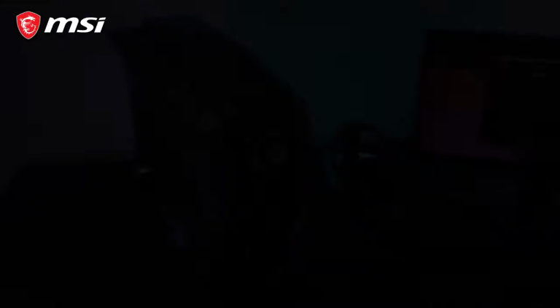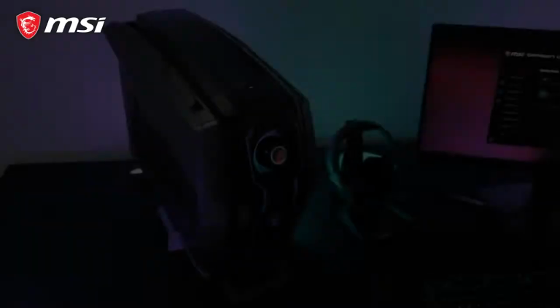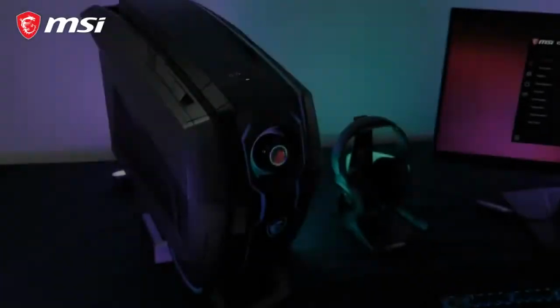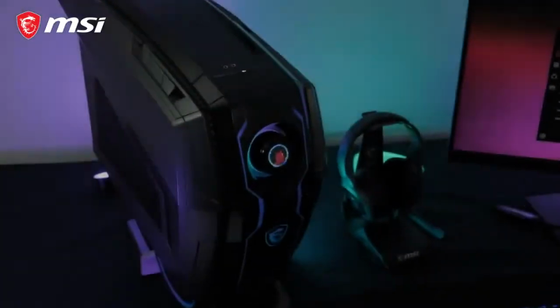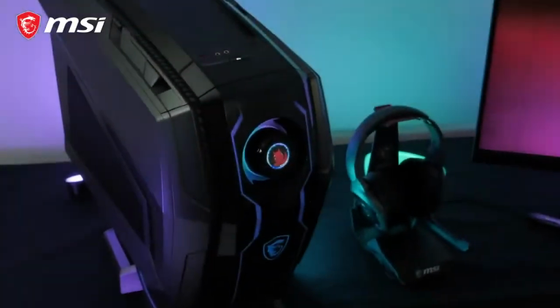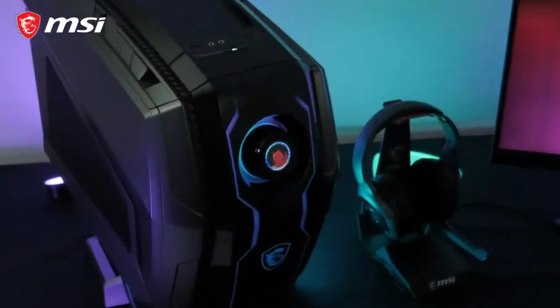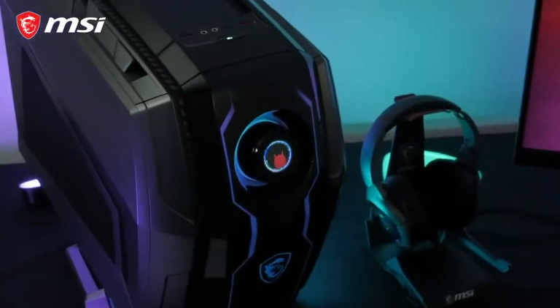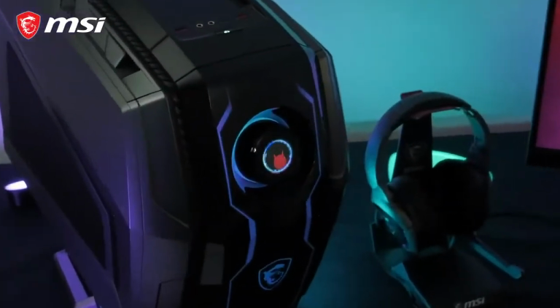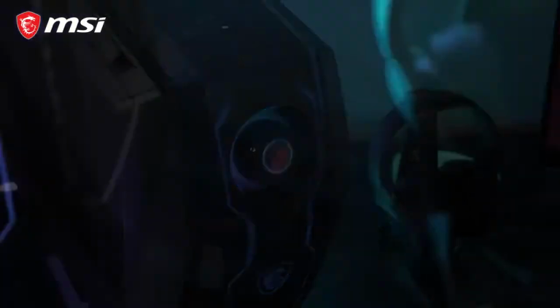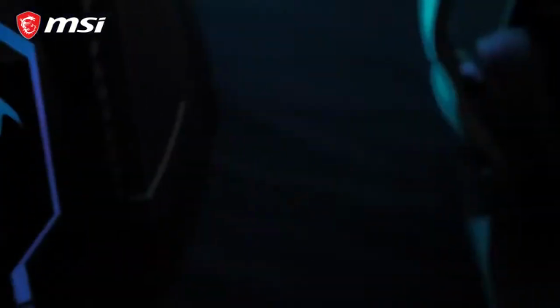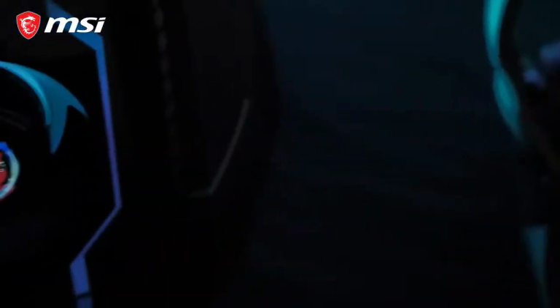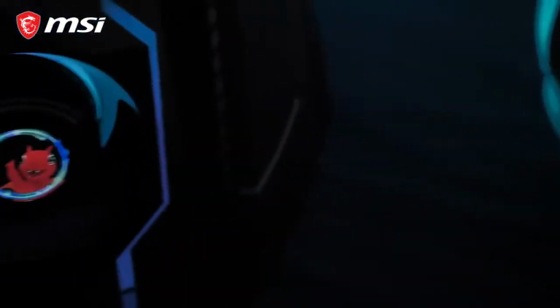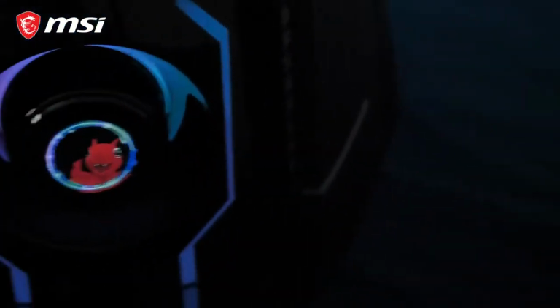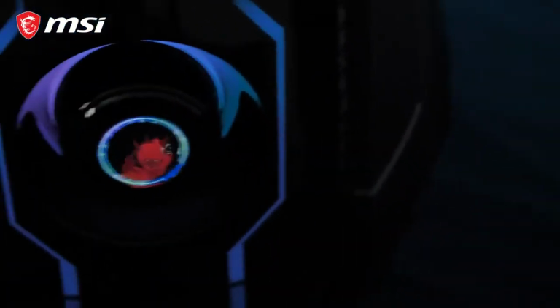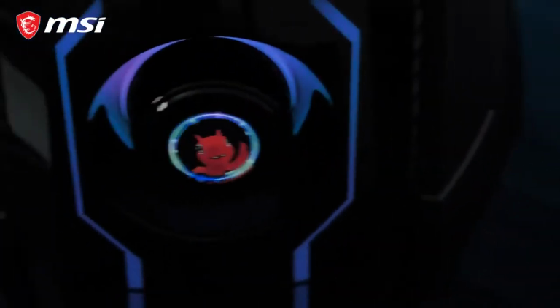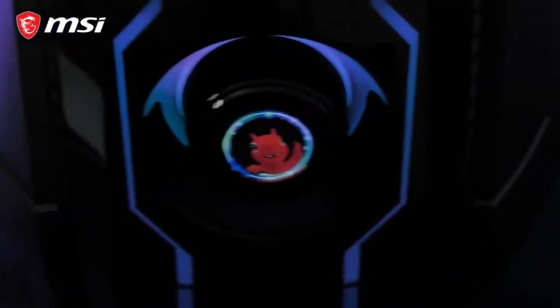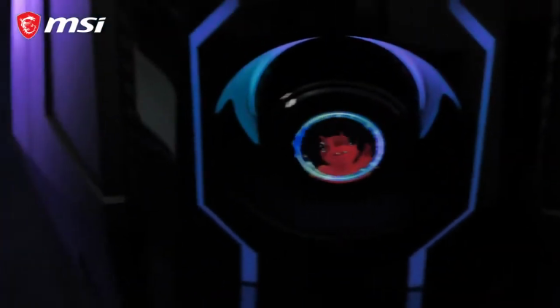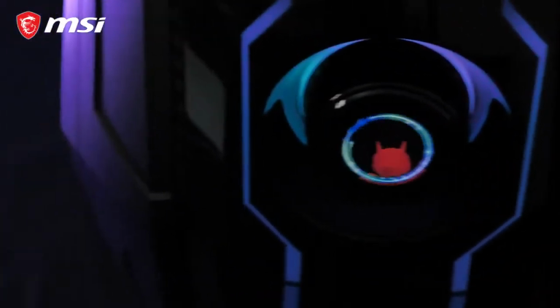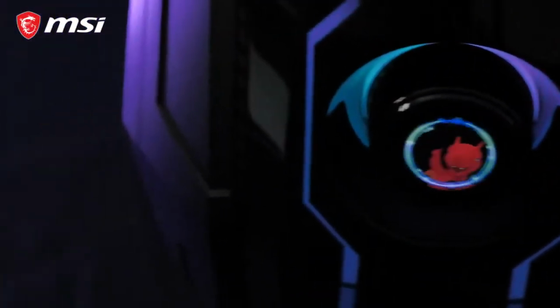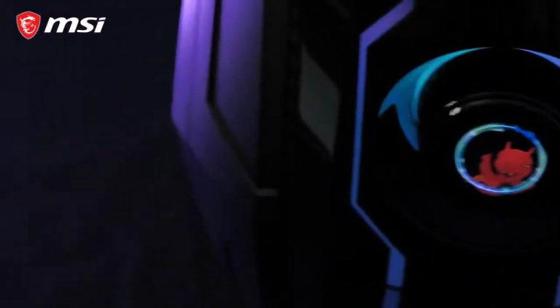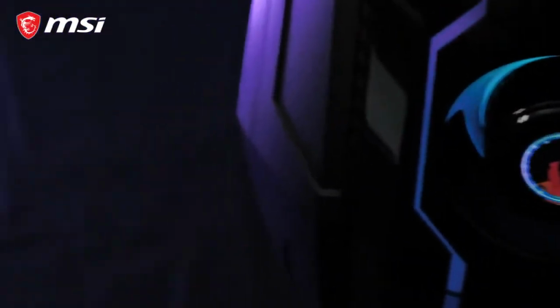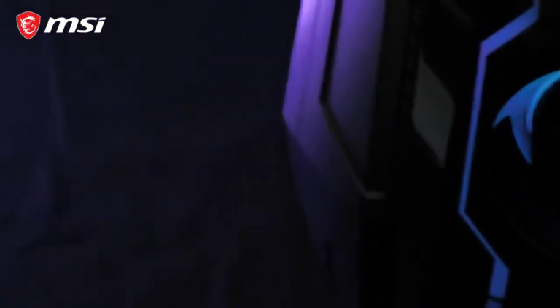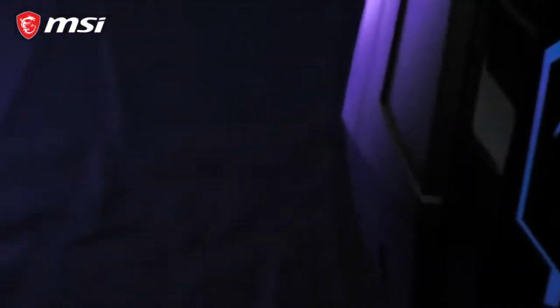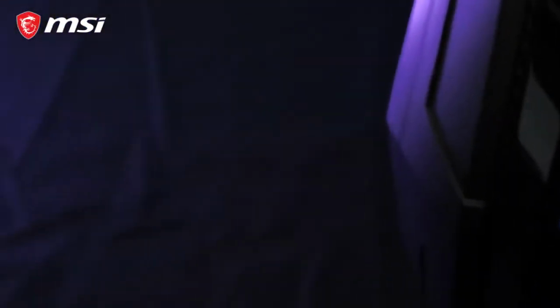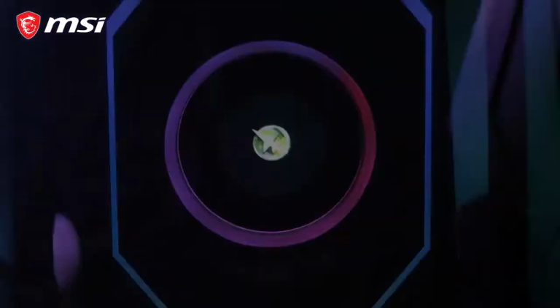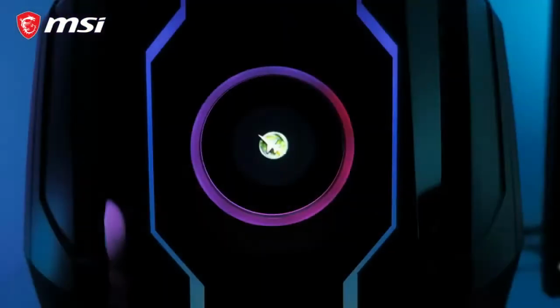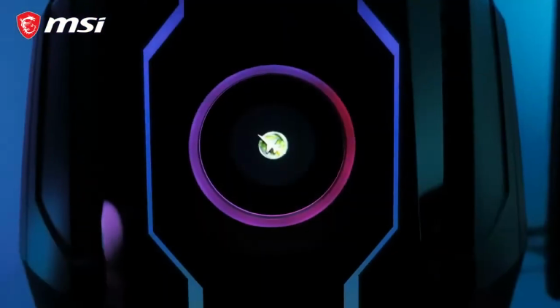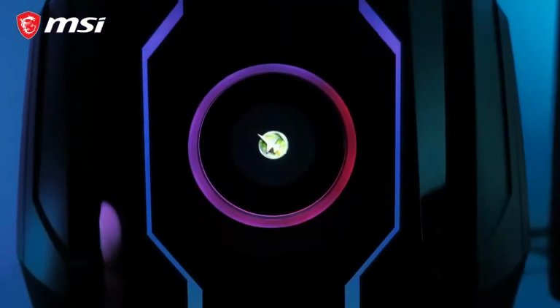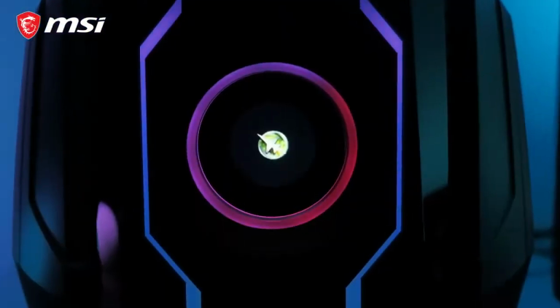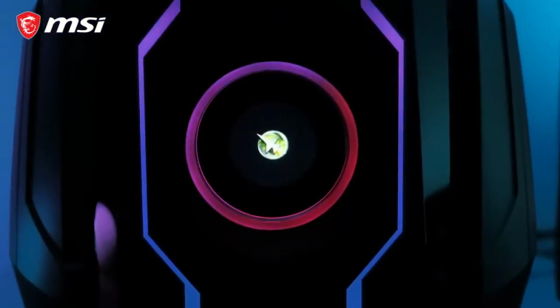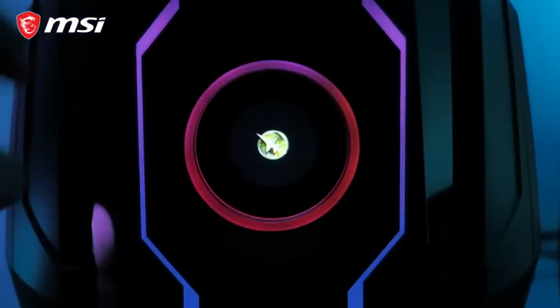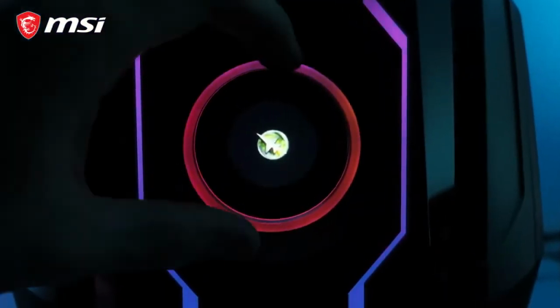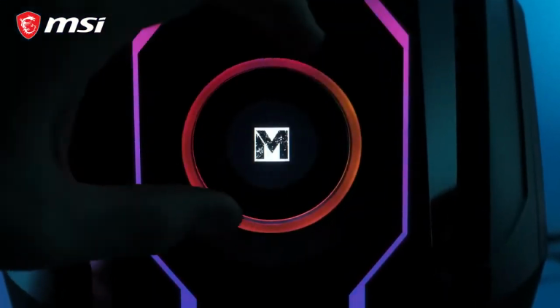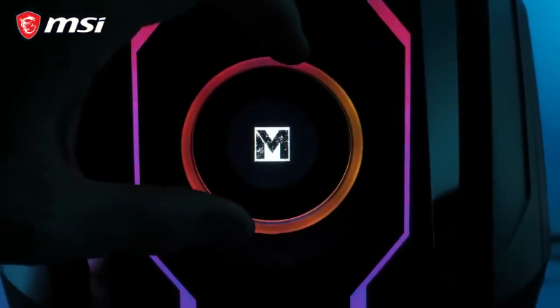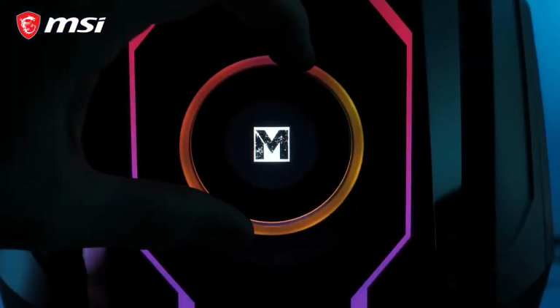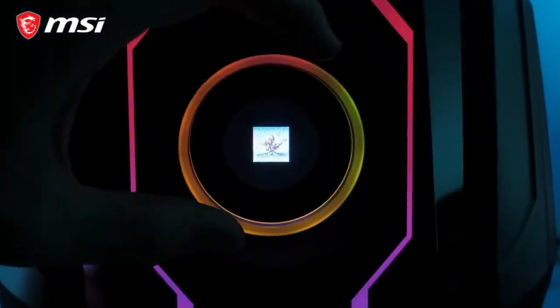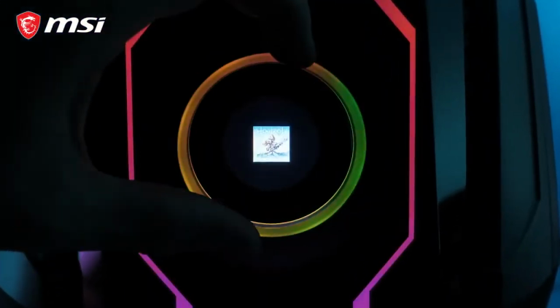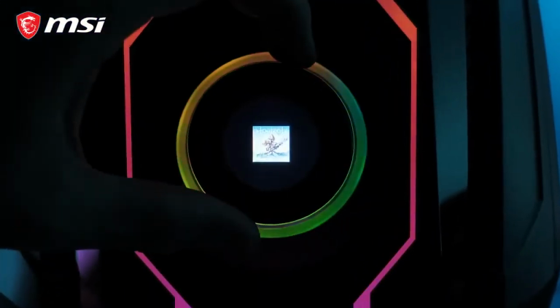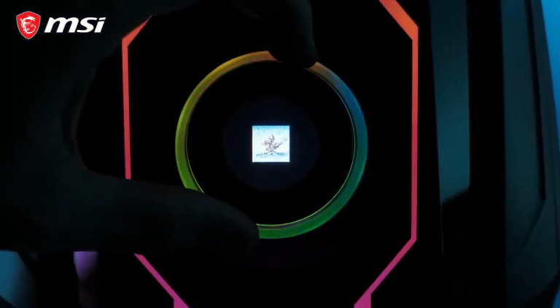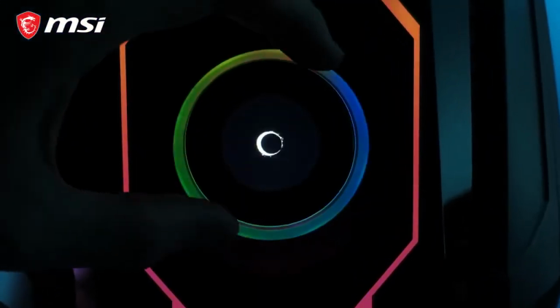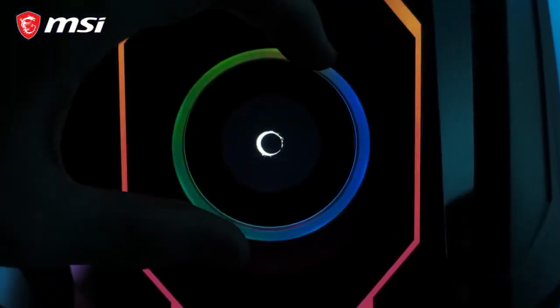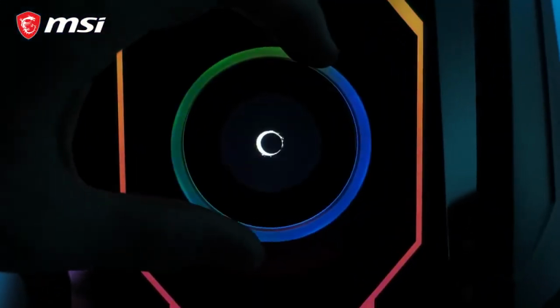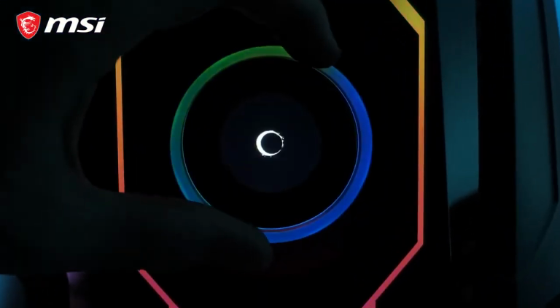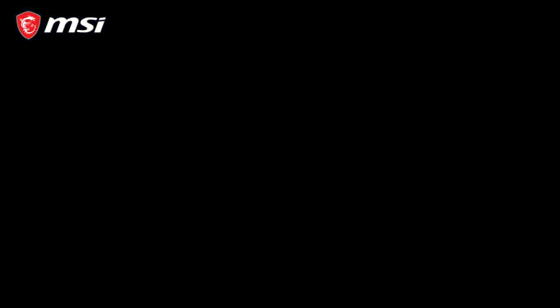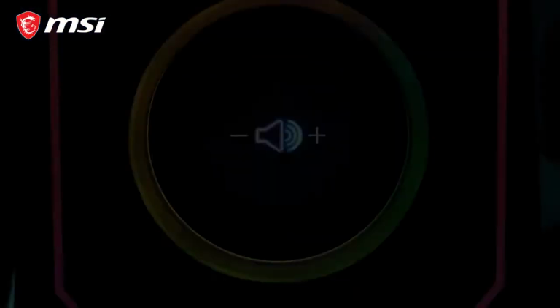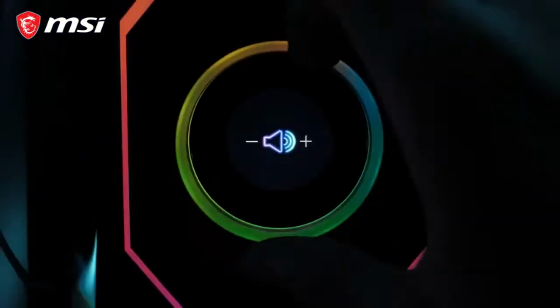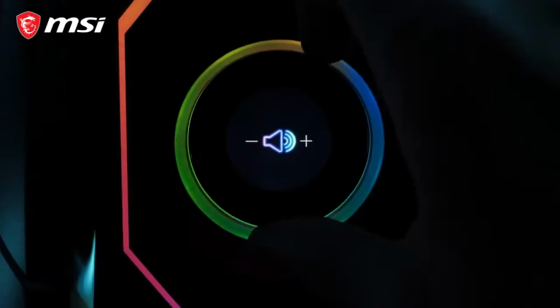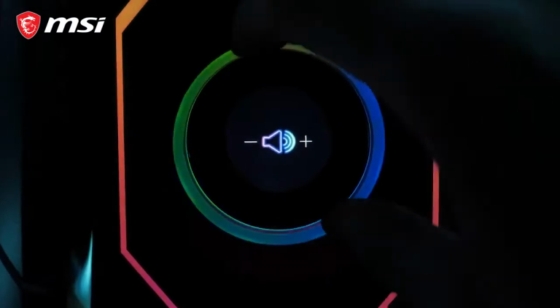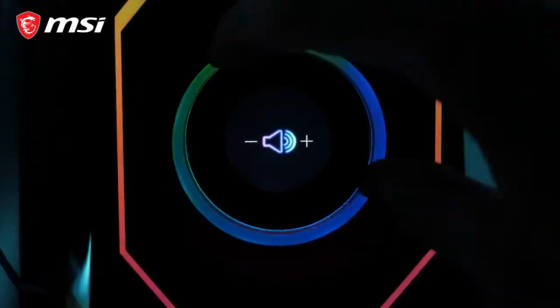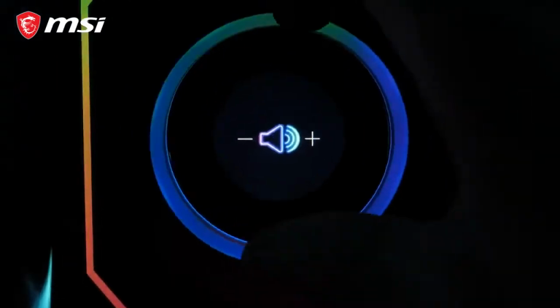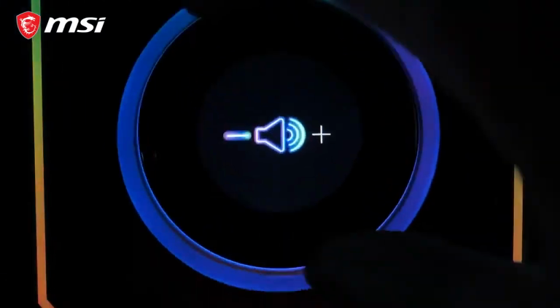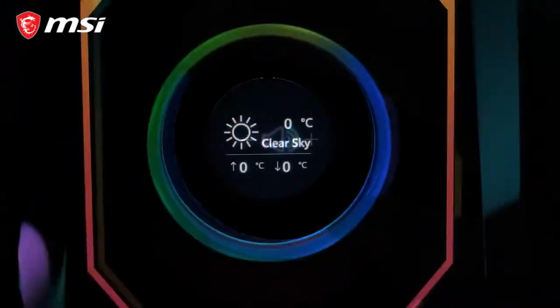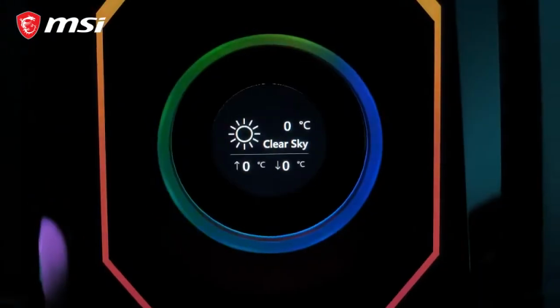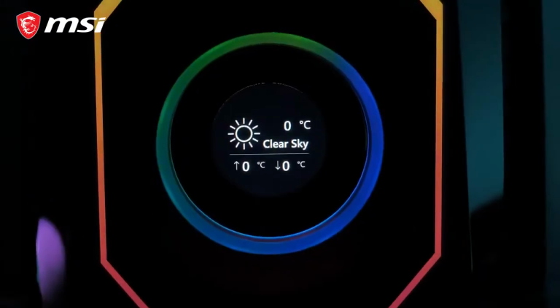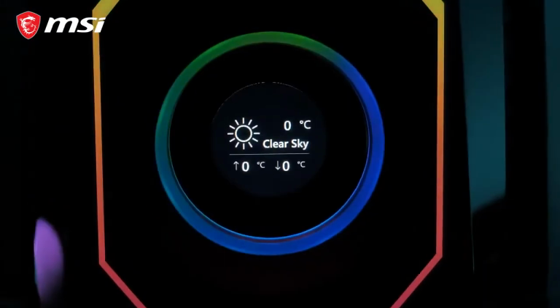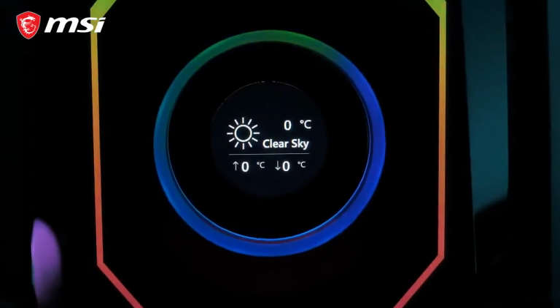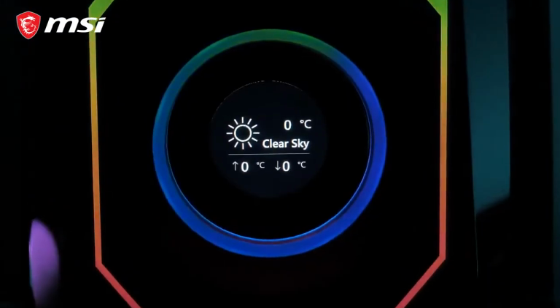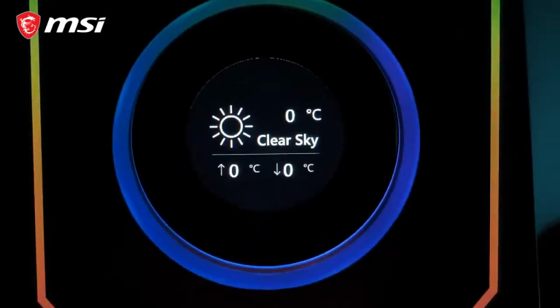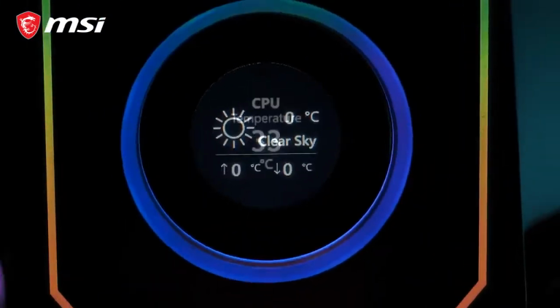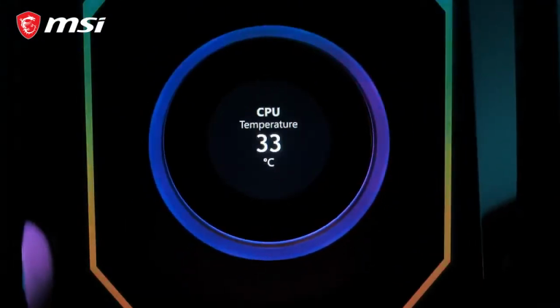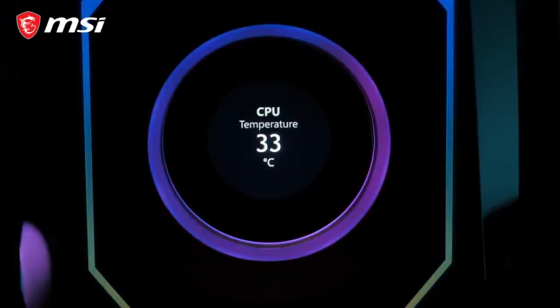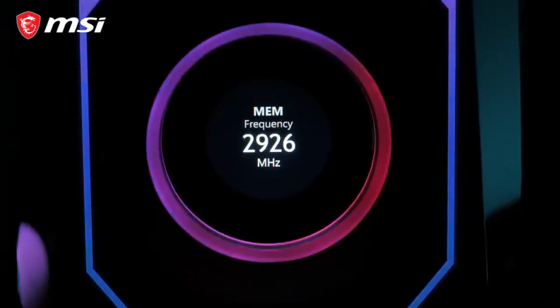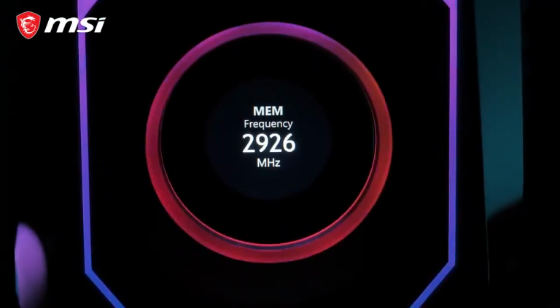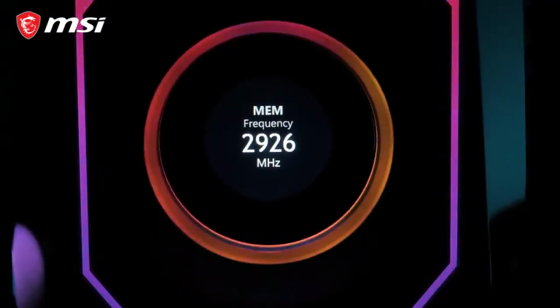The EZUS DI5's innovative gaming dial does more than loading your favorite games, changing gaming profiles, media control, and showing weather and system metrics.